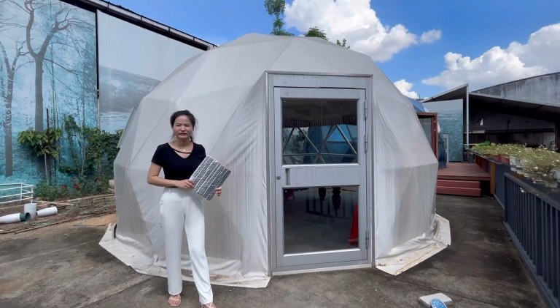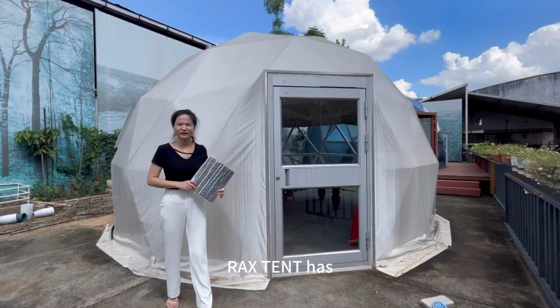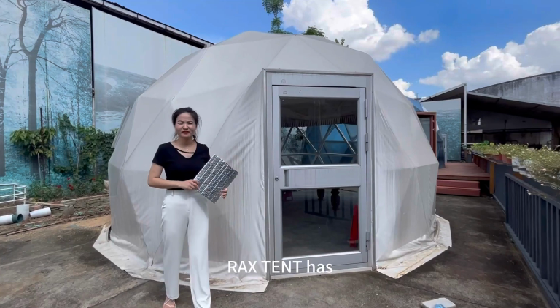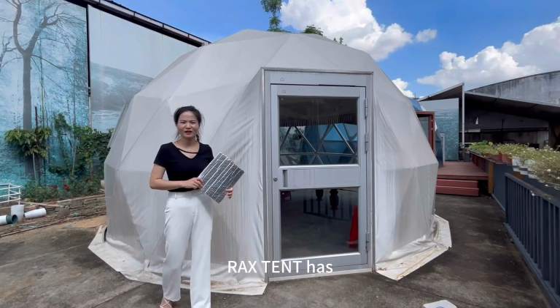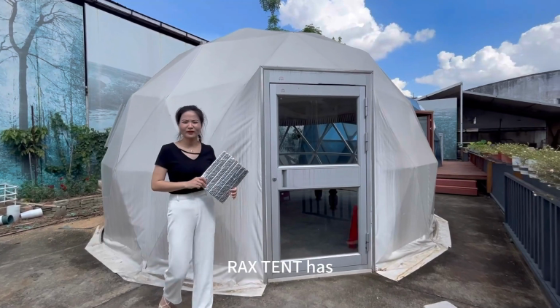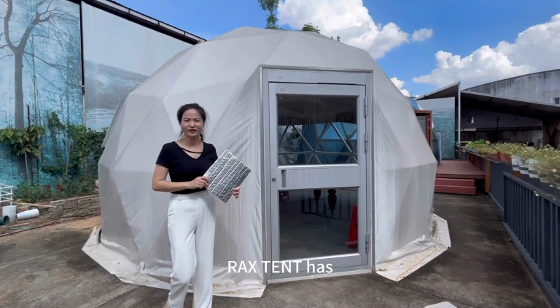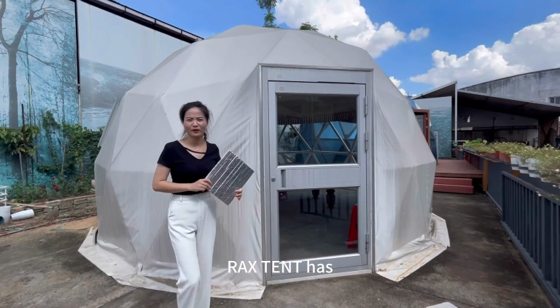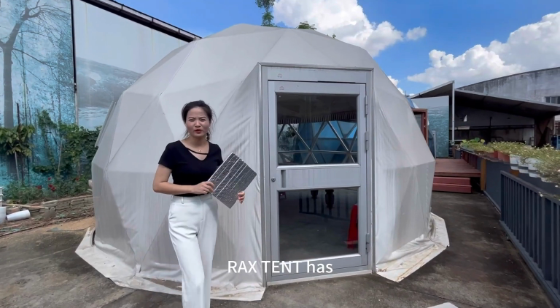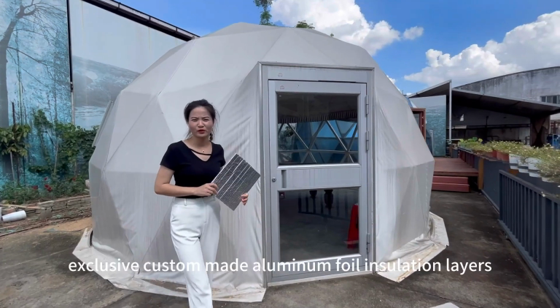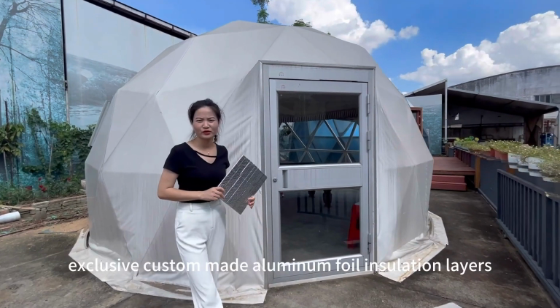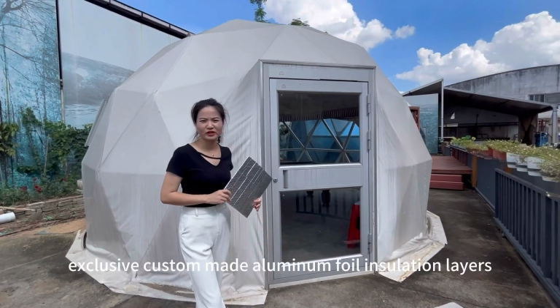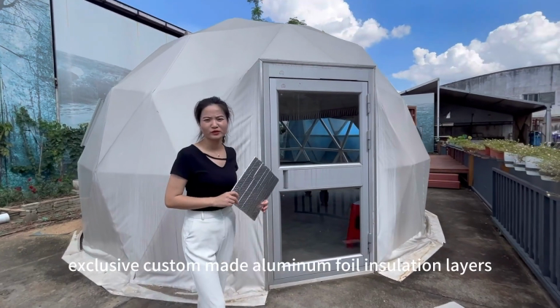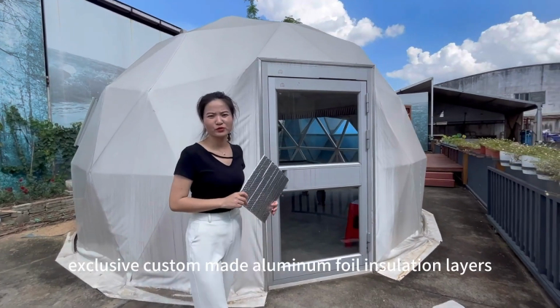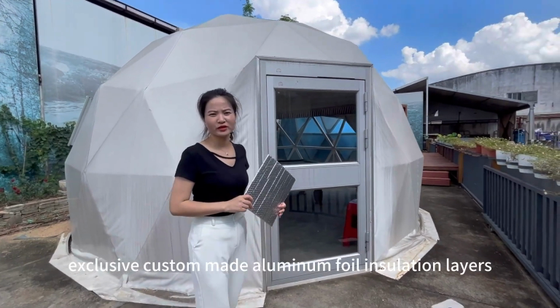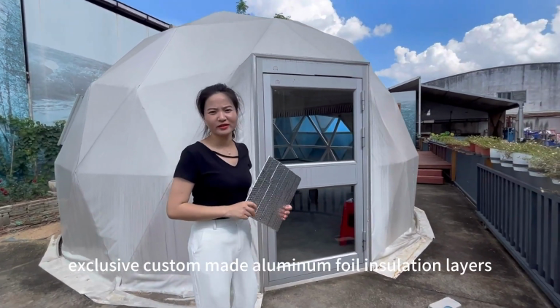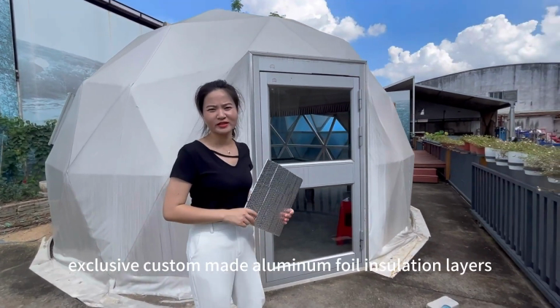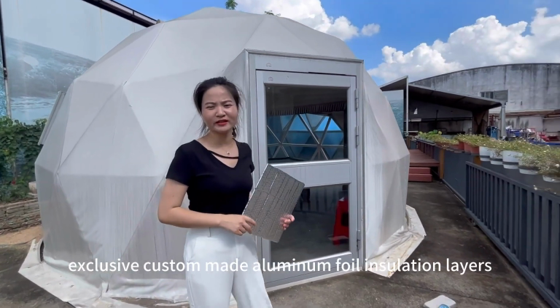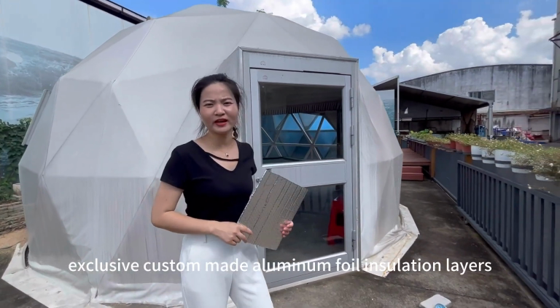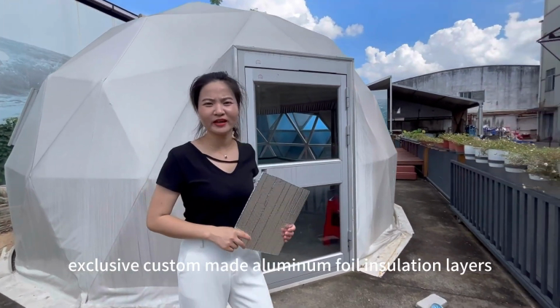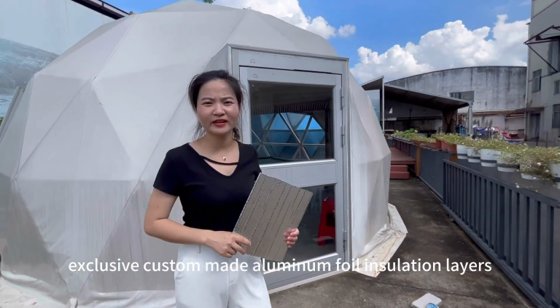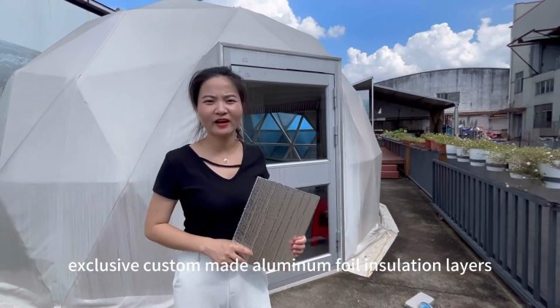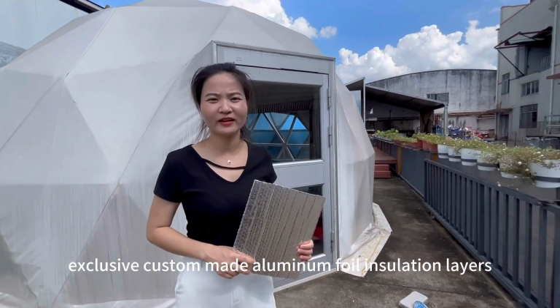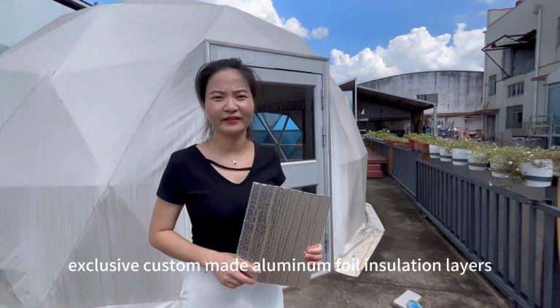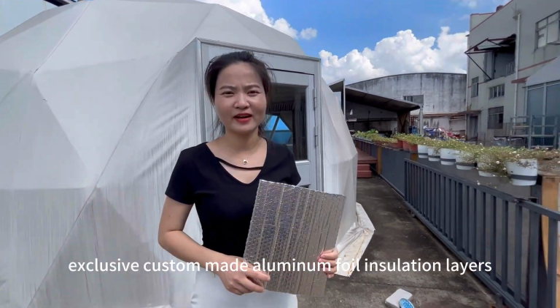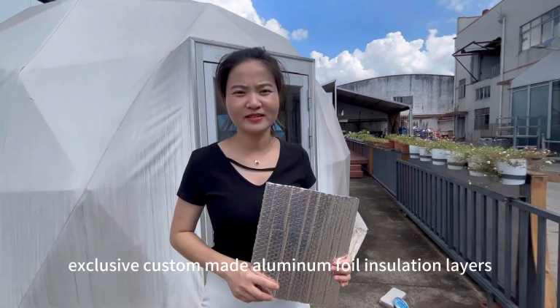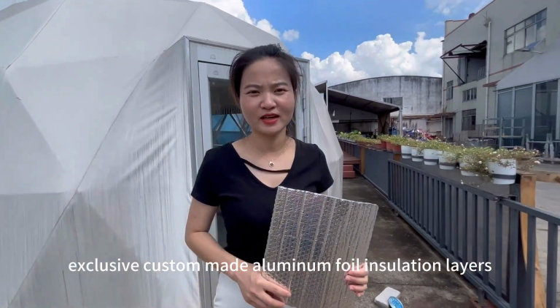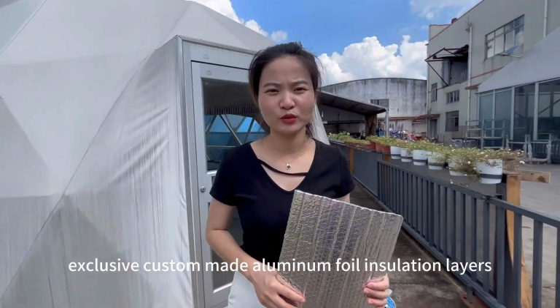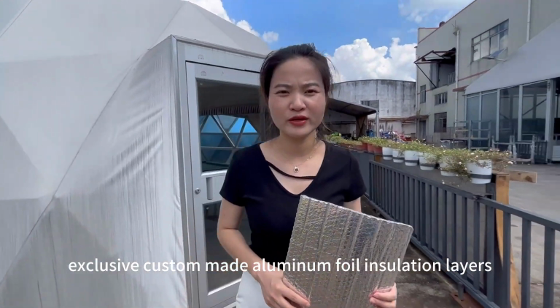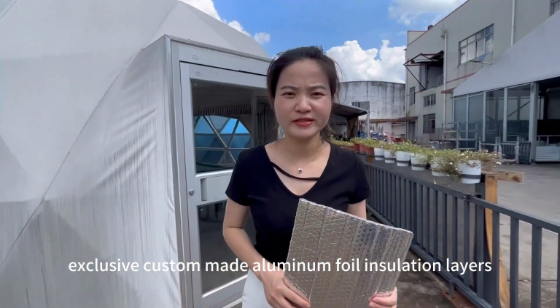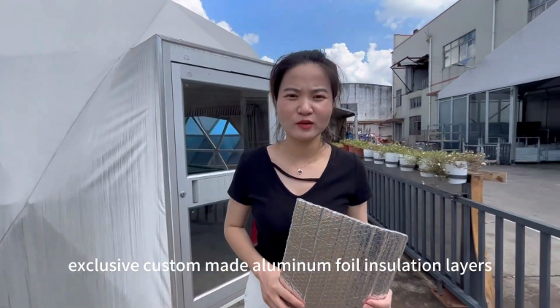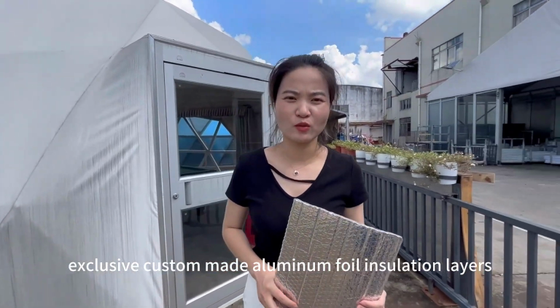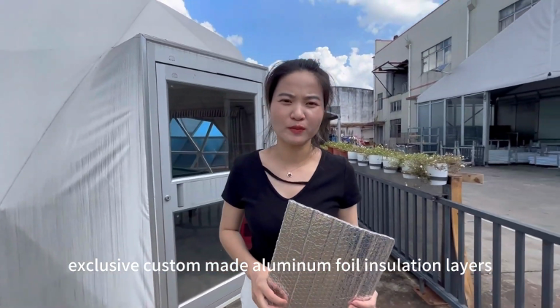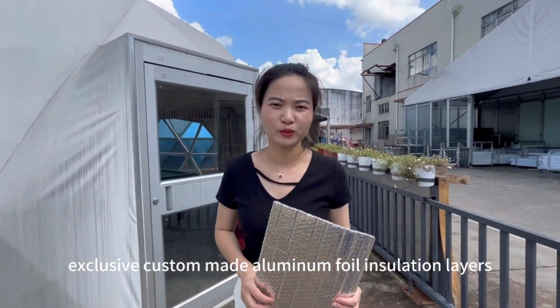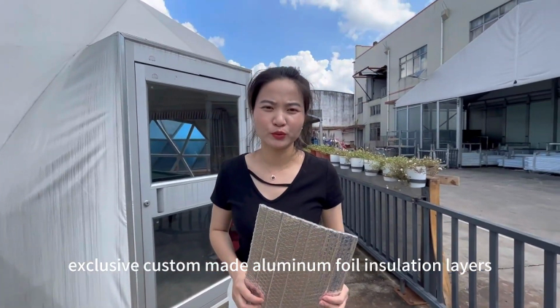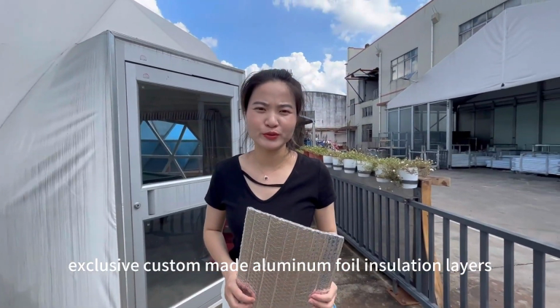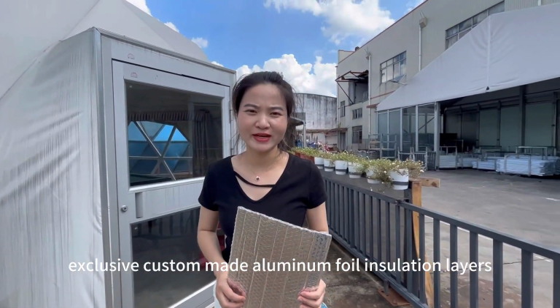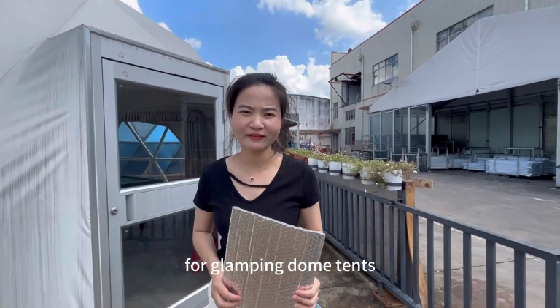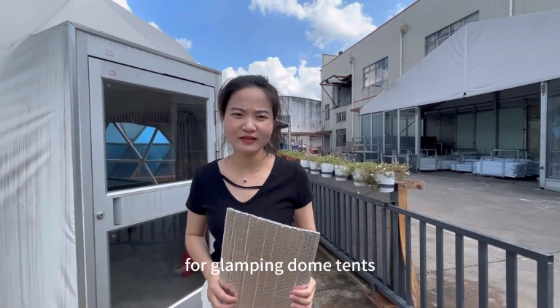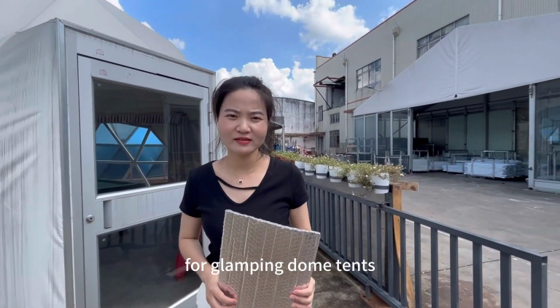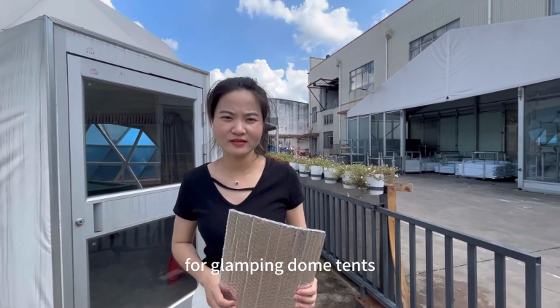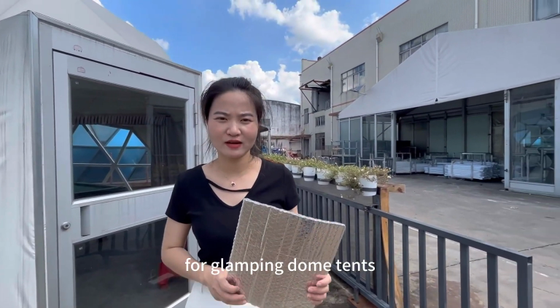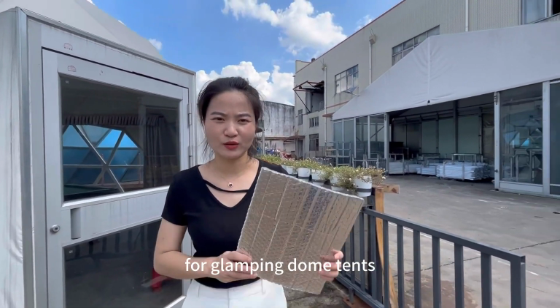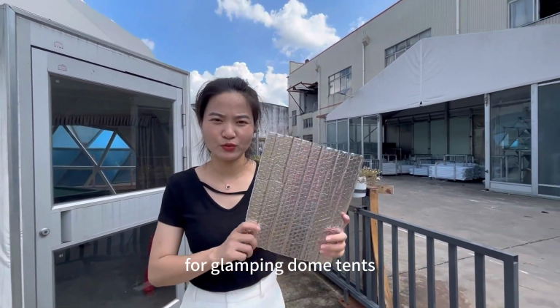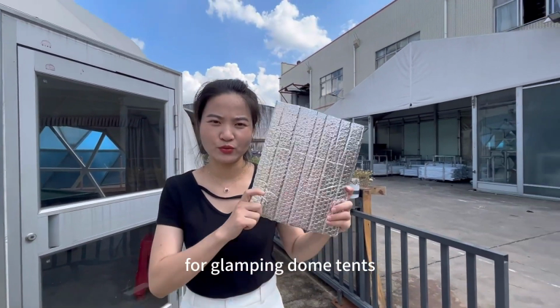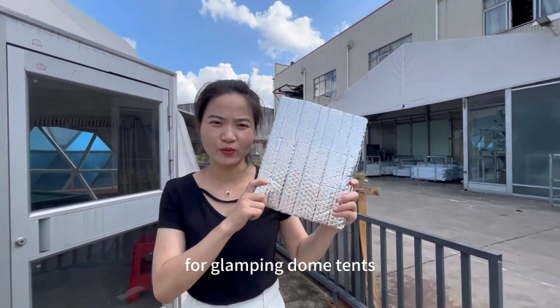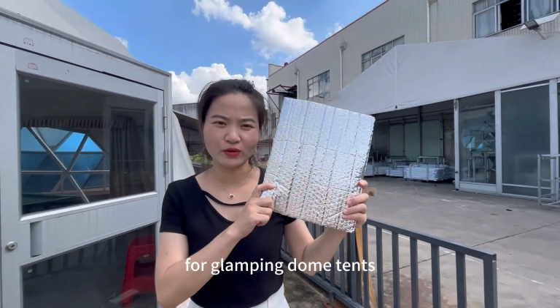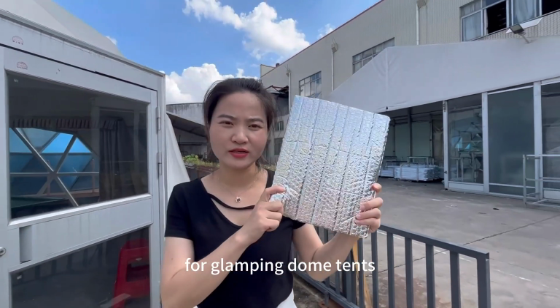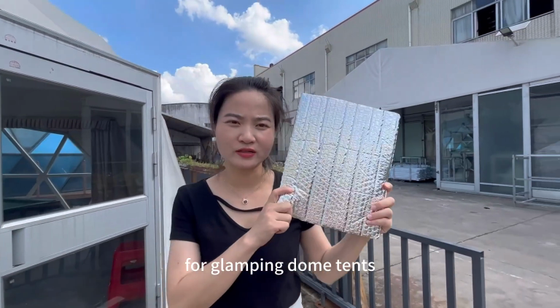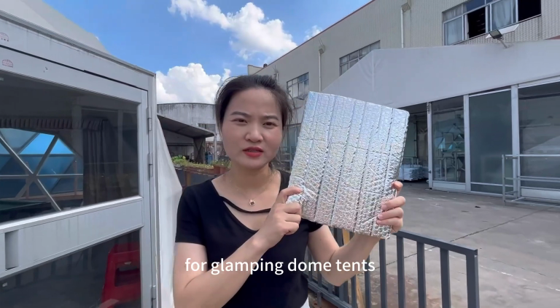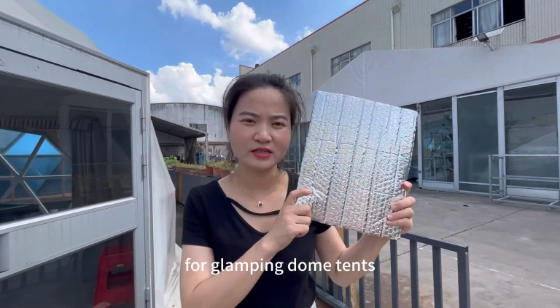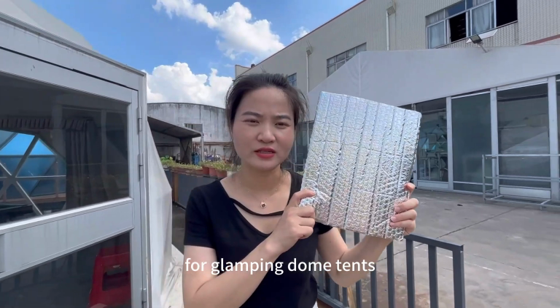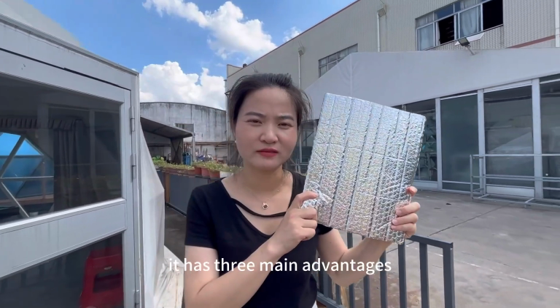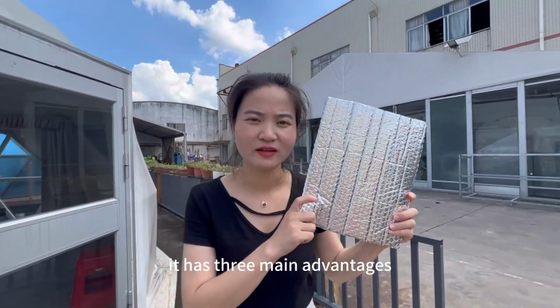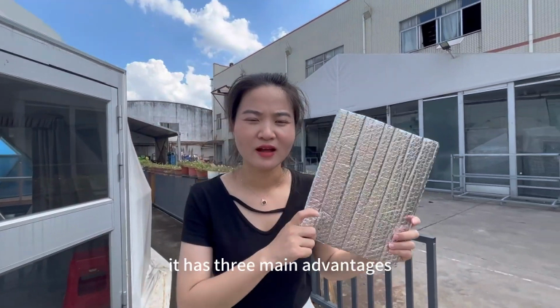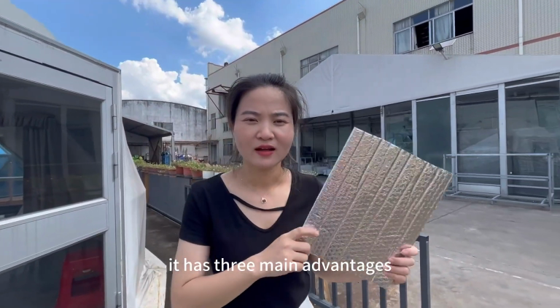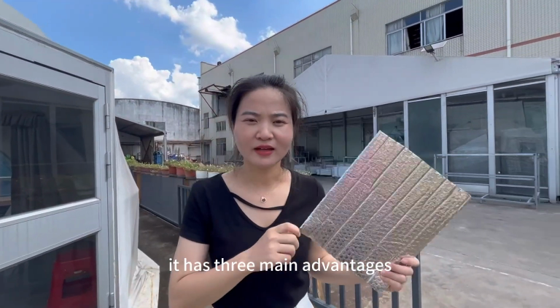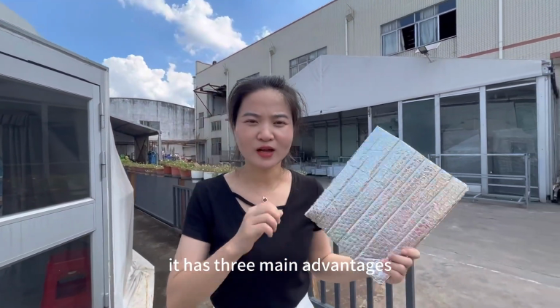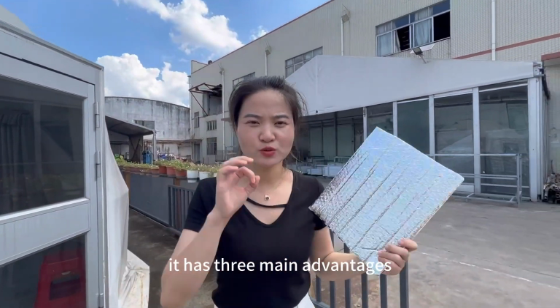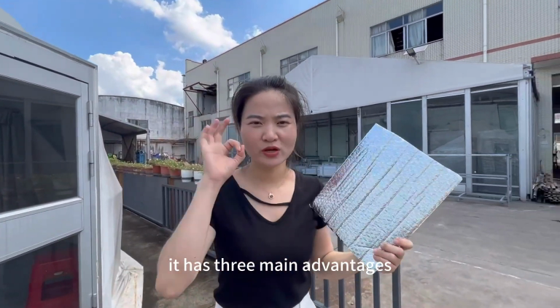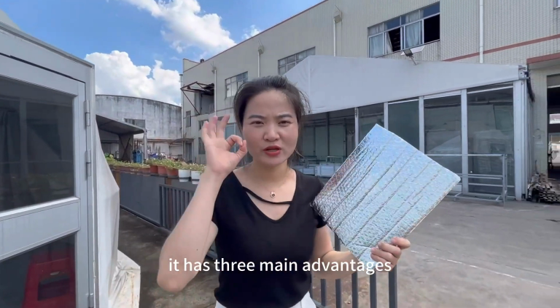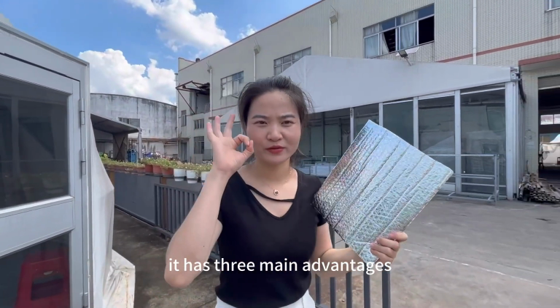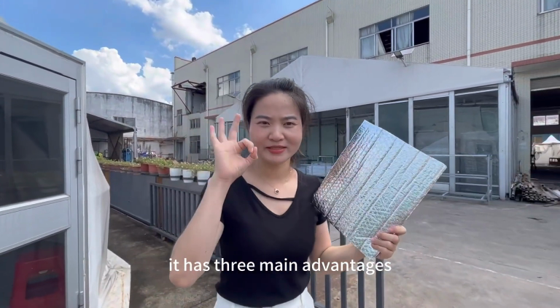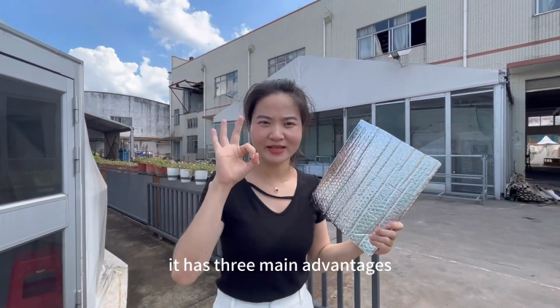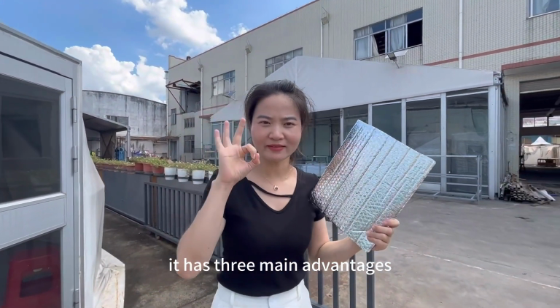Rax Tent has exclusive custom-made aluminum foil insulation layers for glamping dome tents. It has three main advantages.